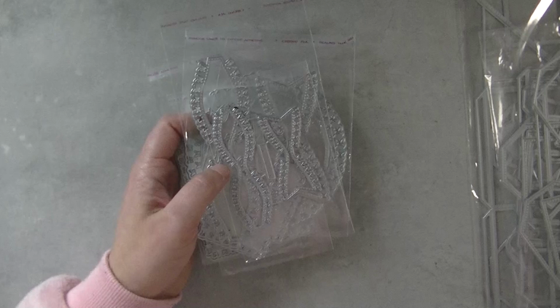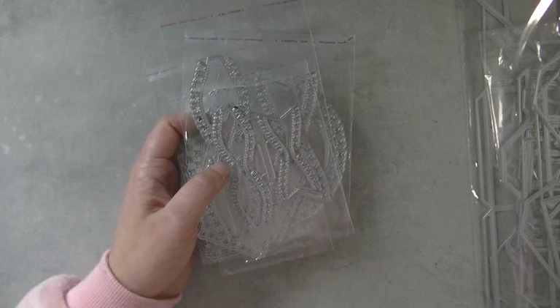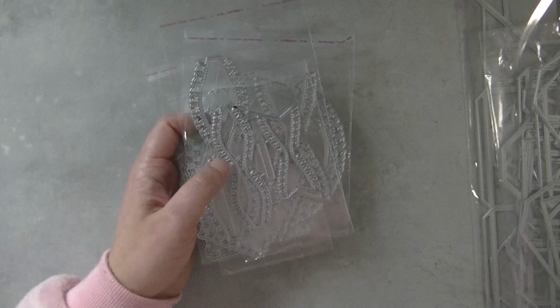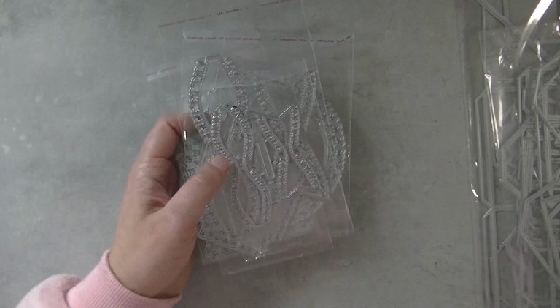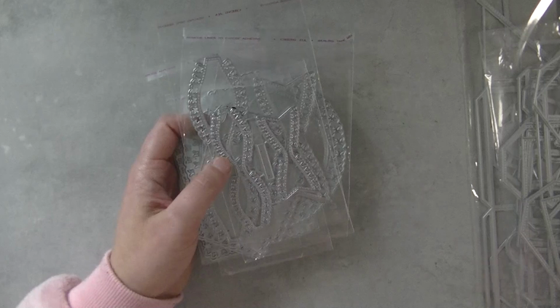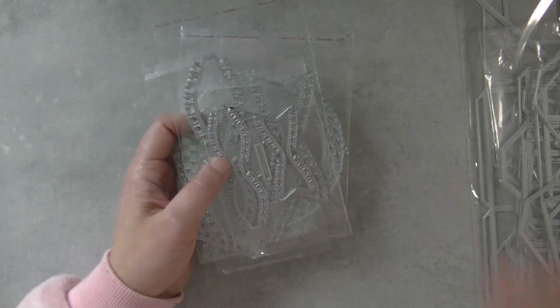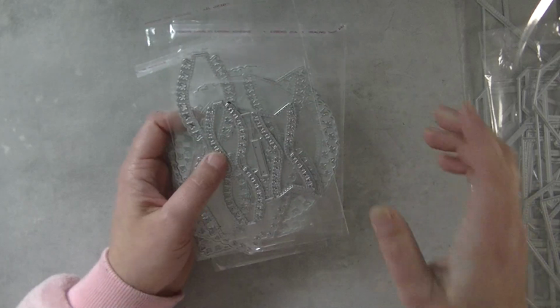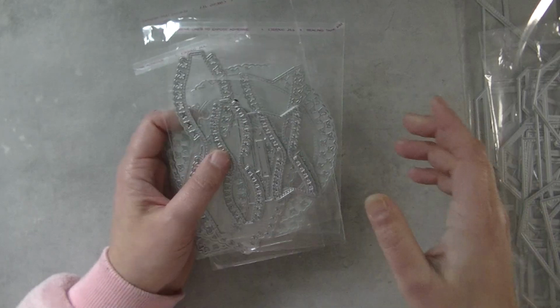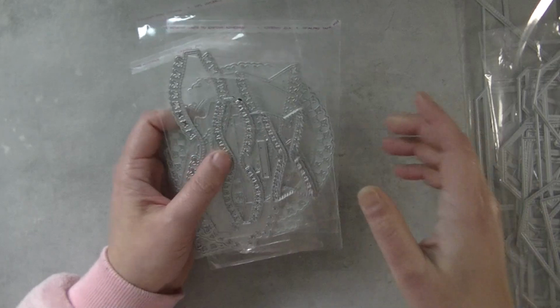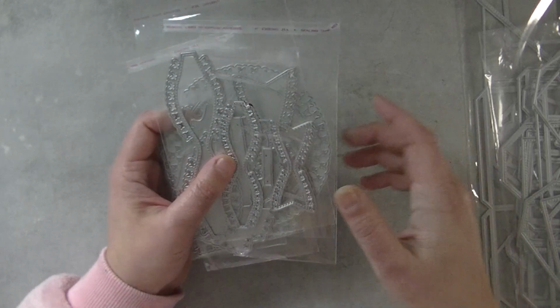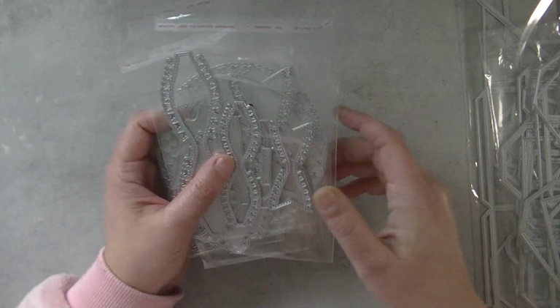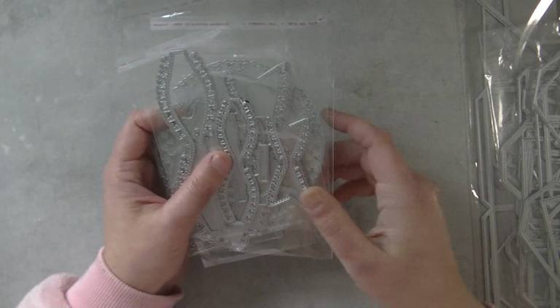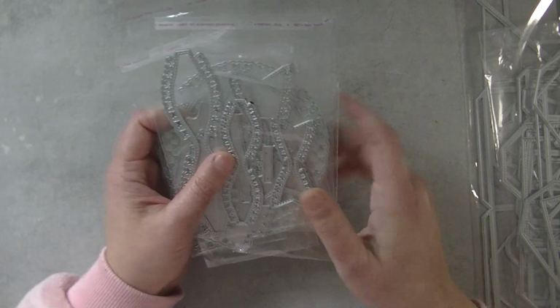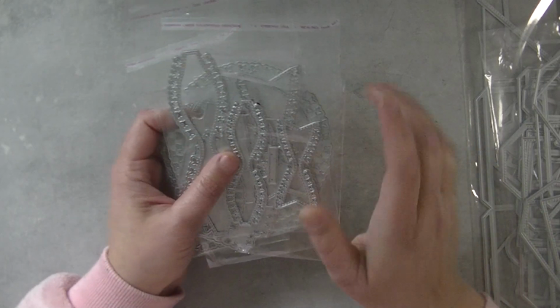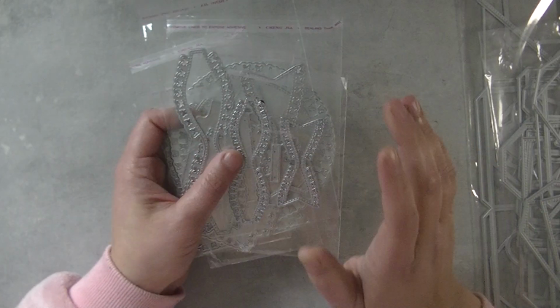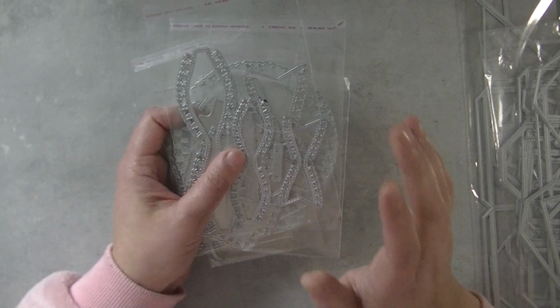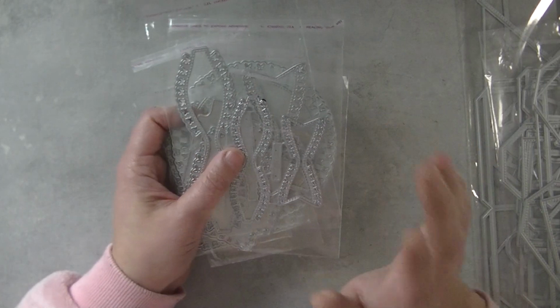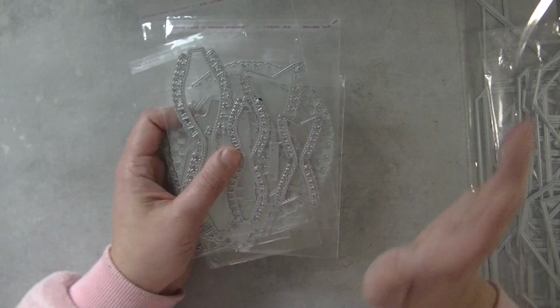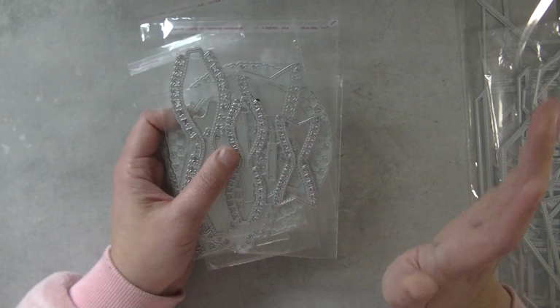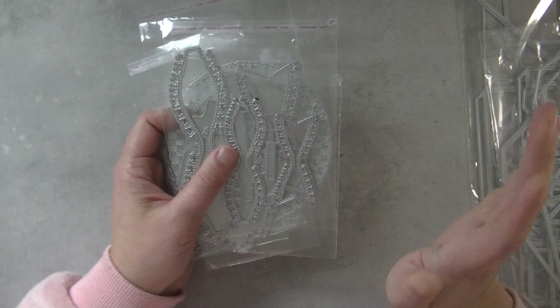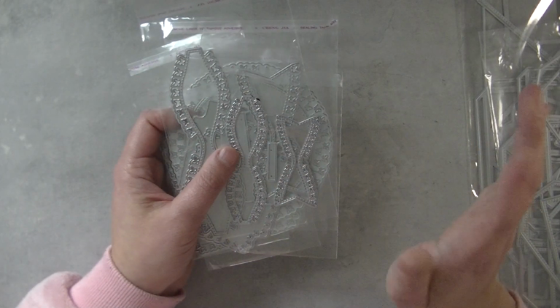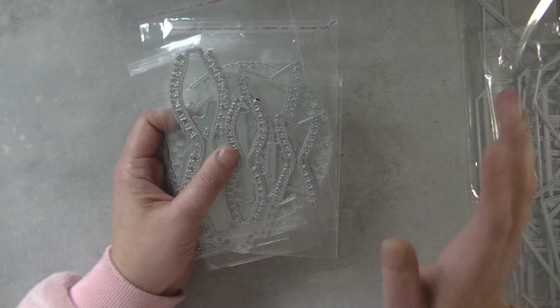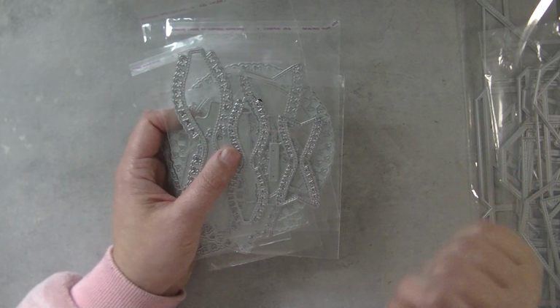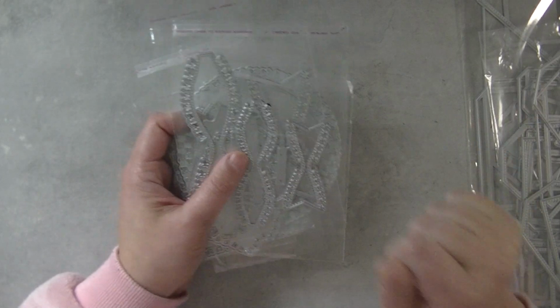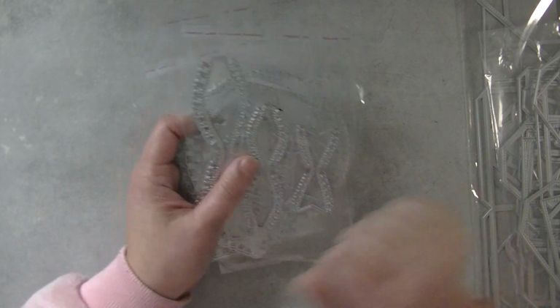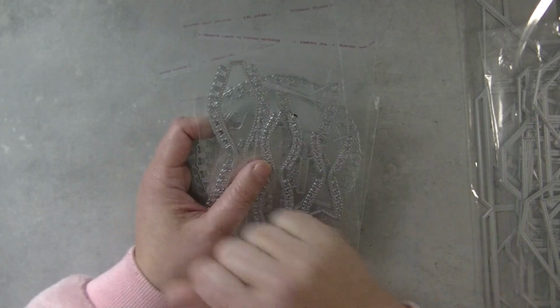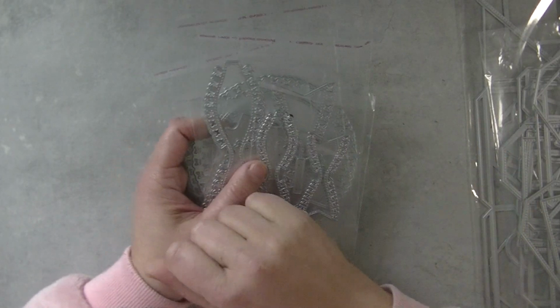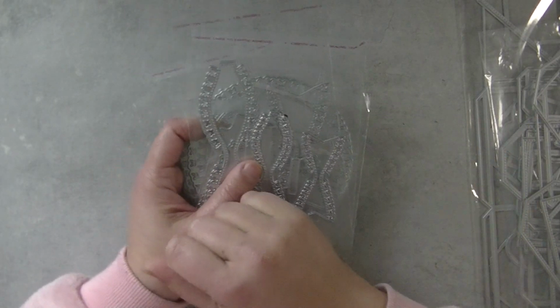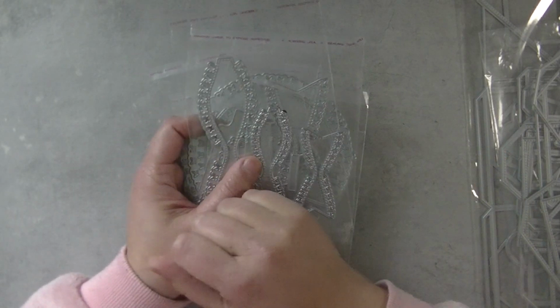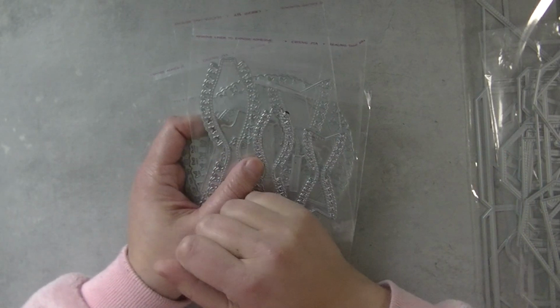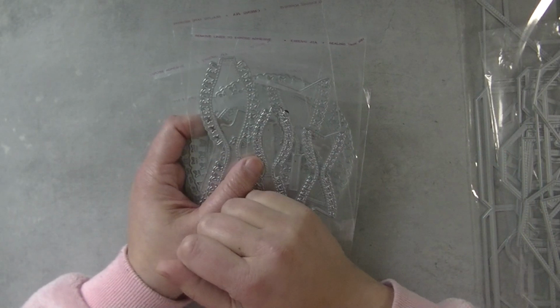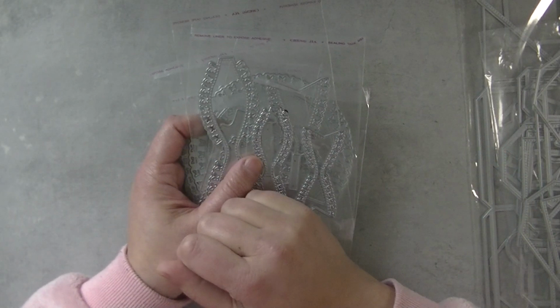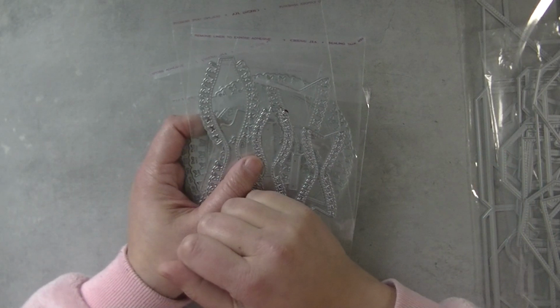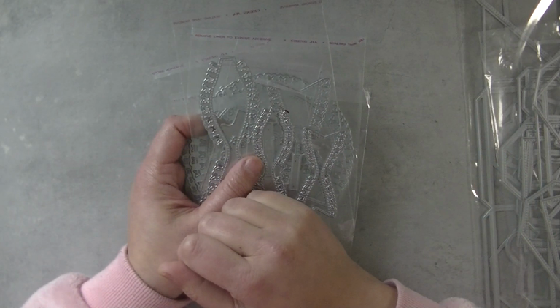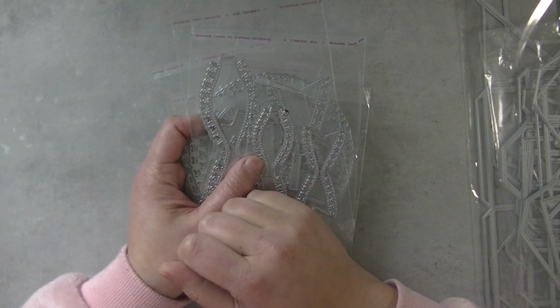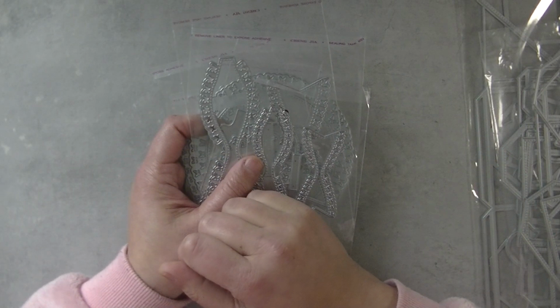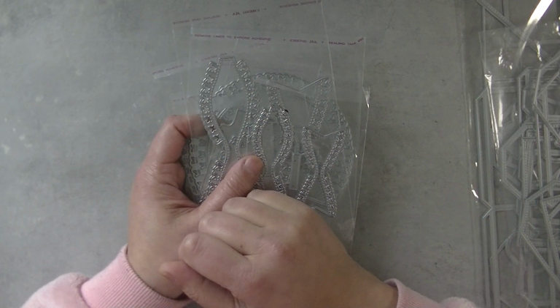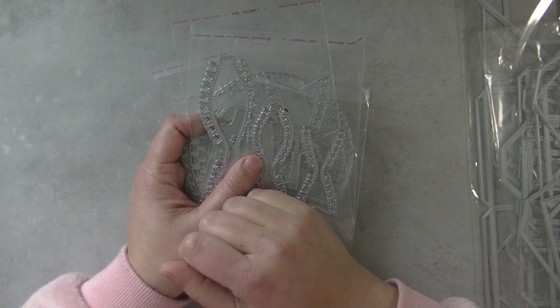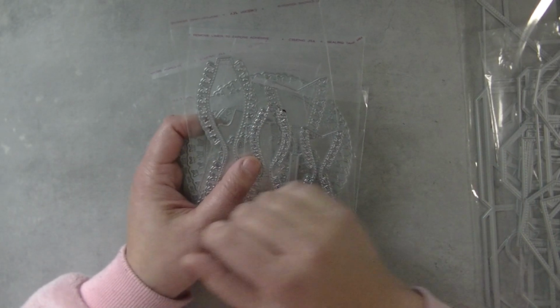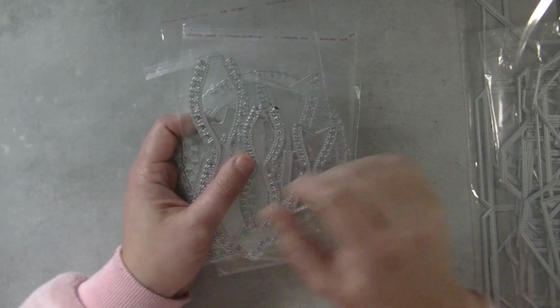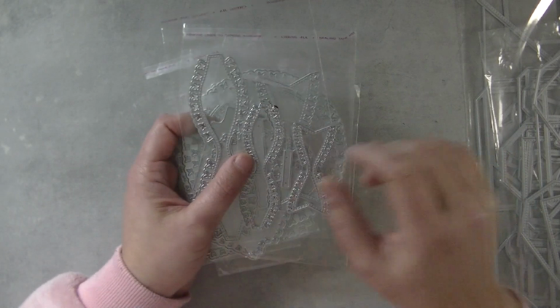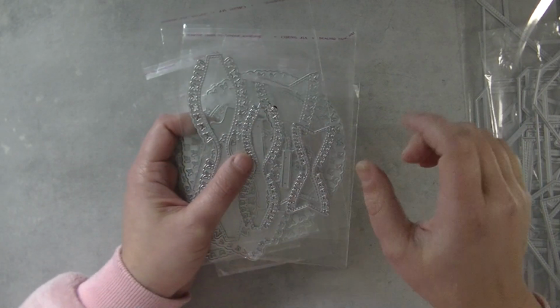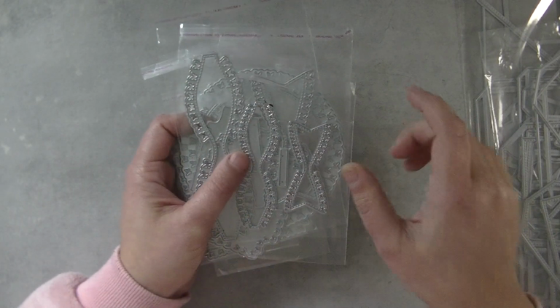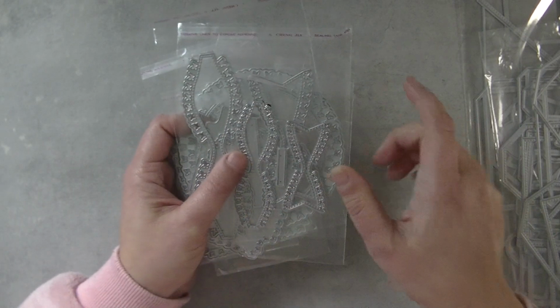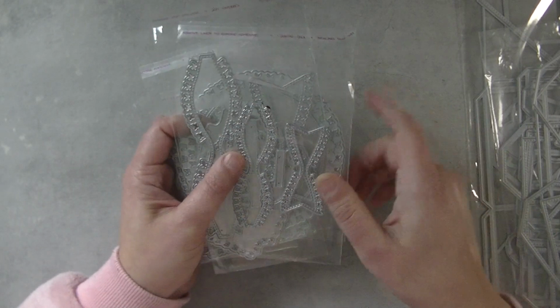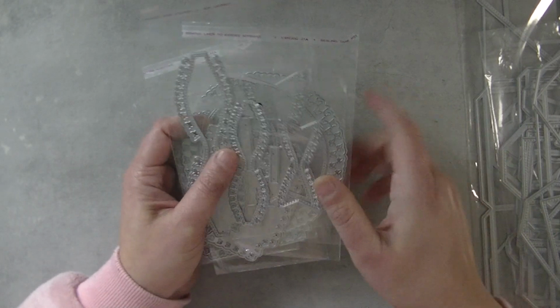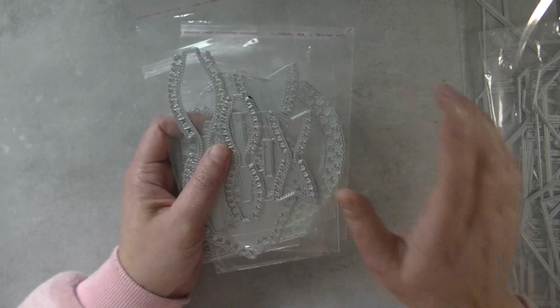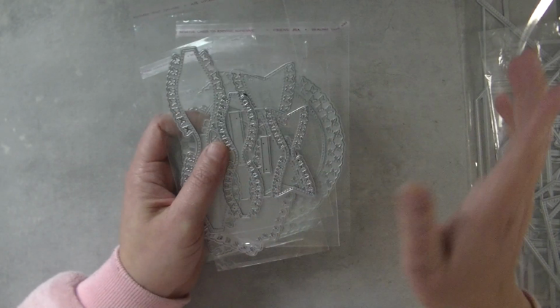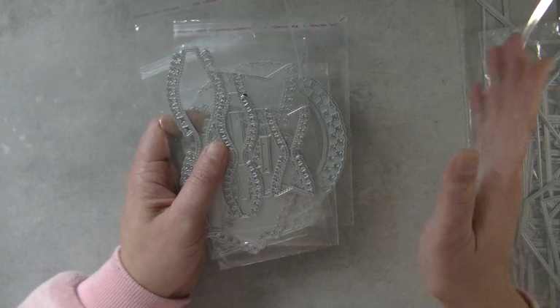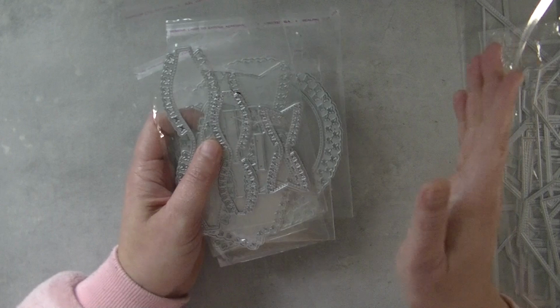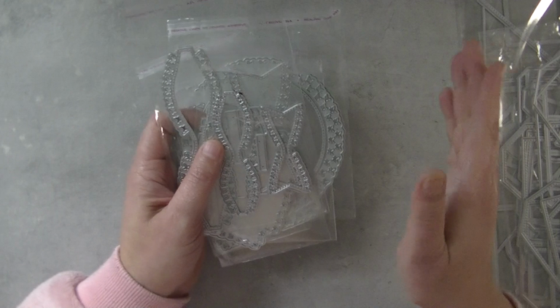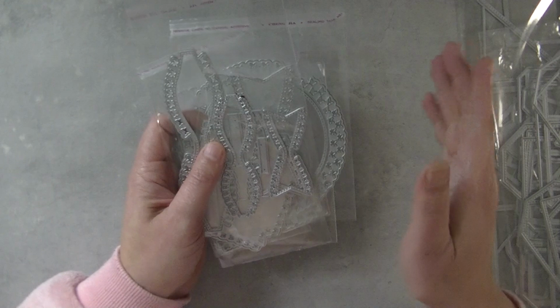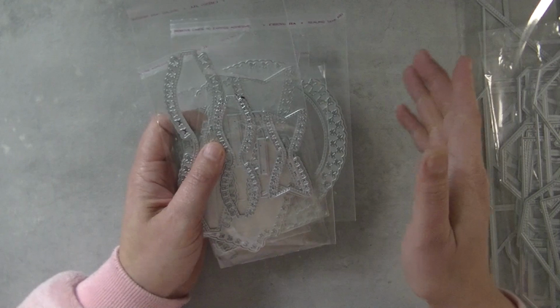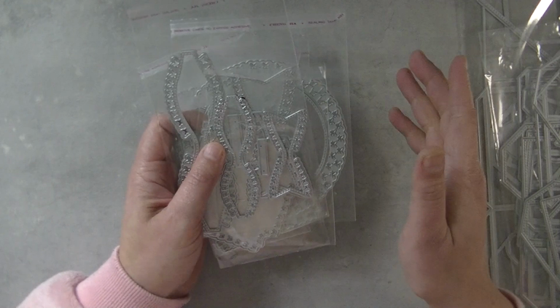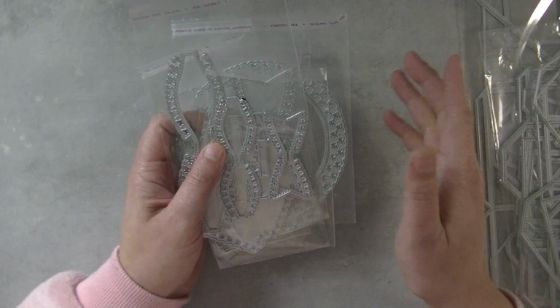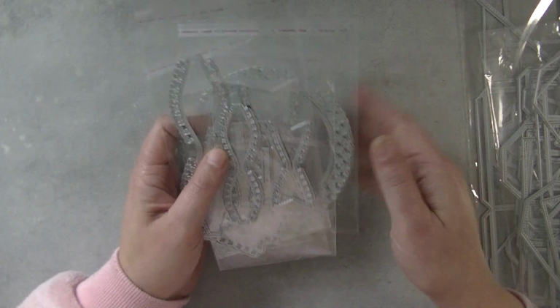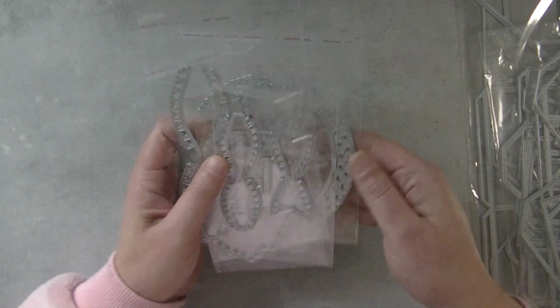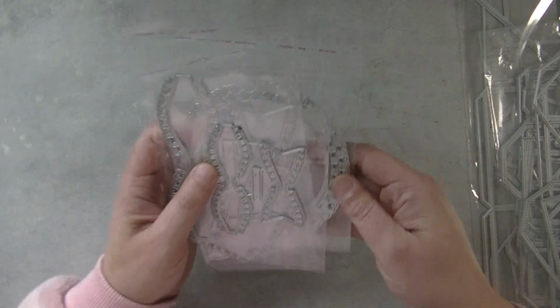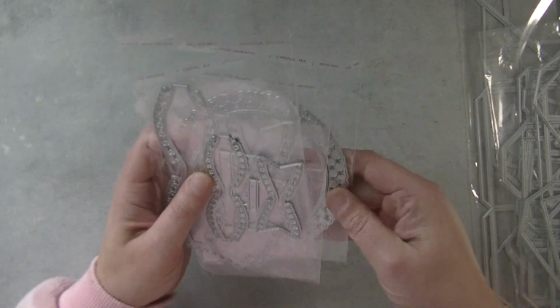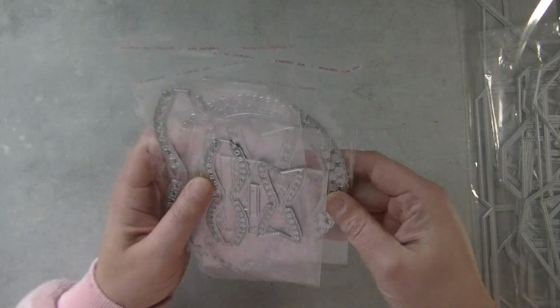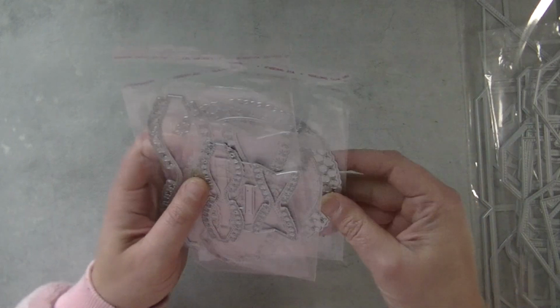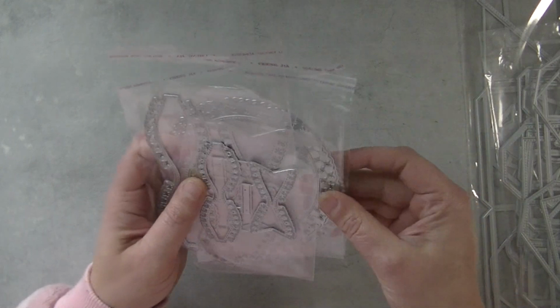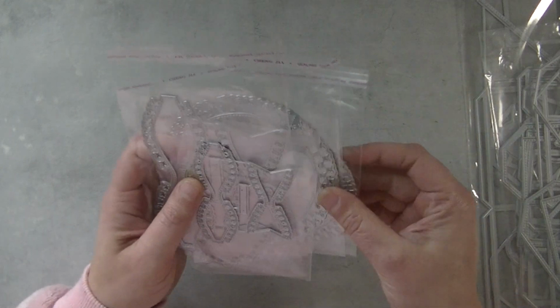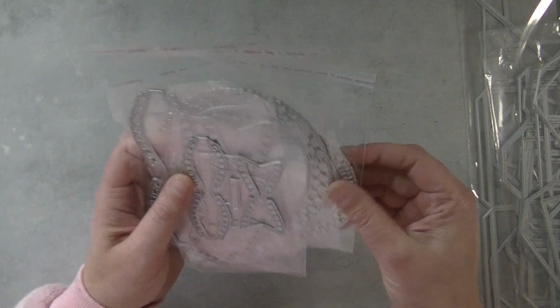Hi Crafters! I'm back with new dies I designed for a Beki Store and I'm going to show them to you.